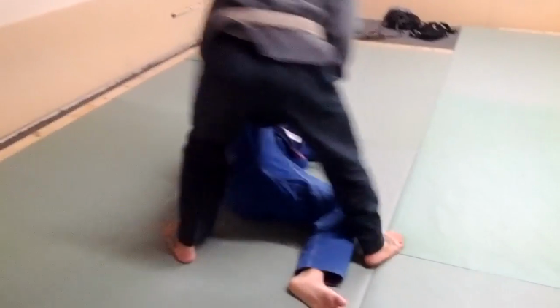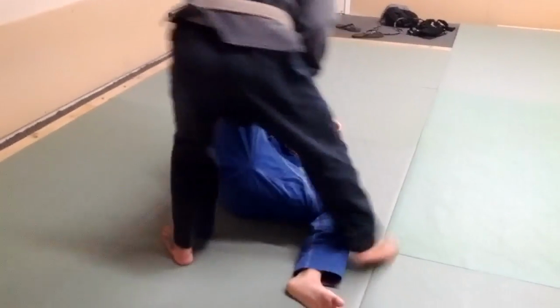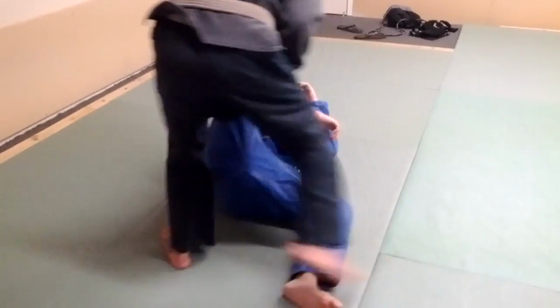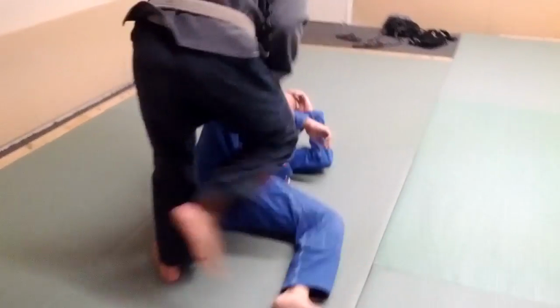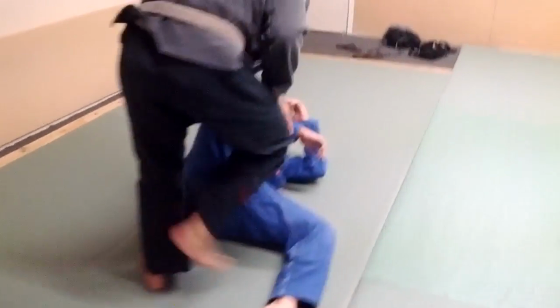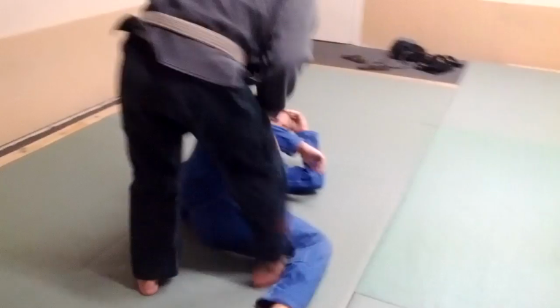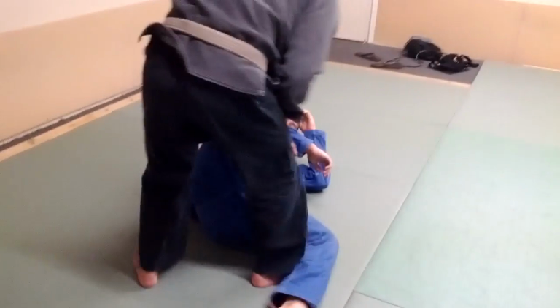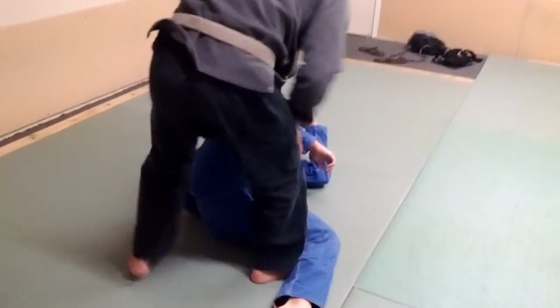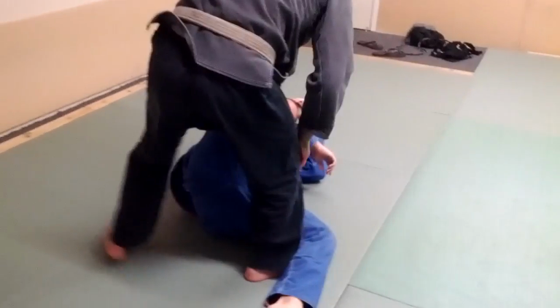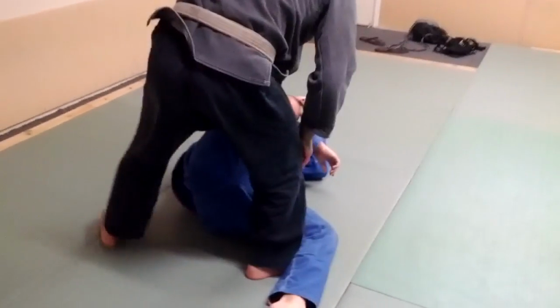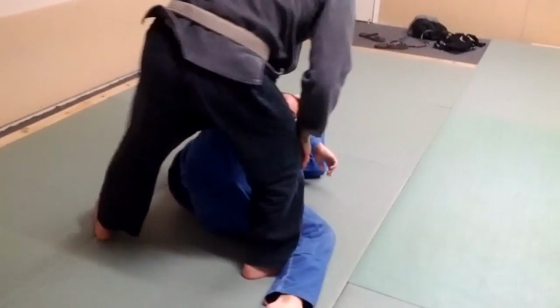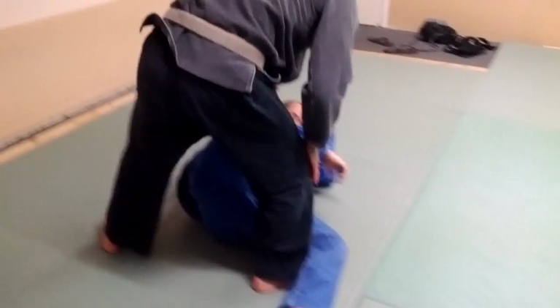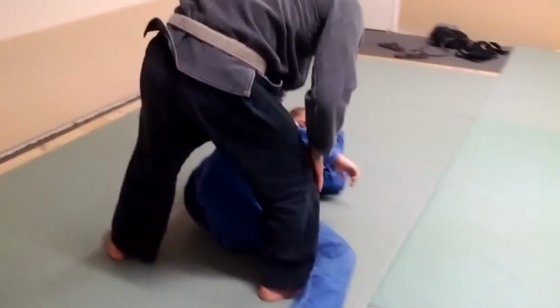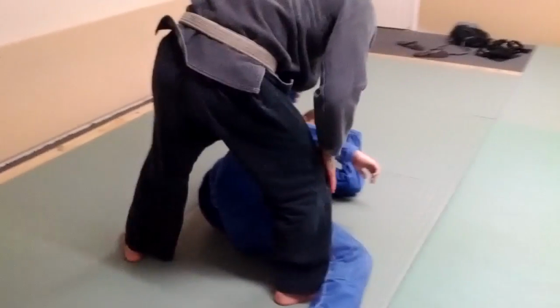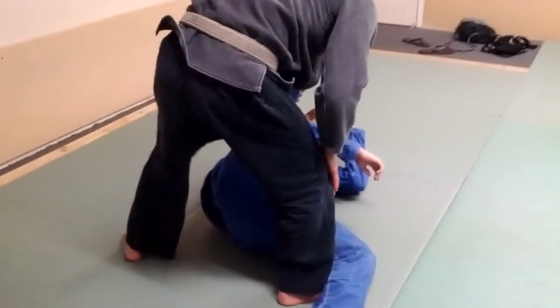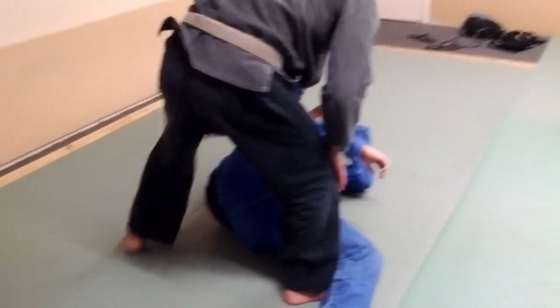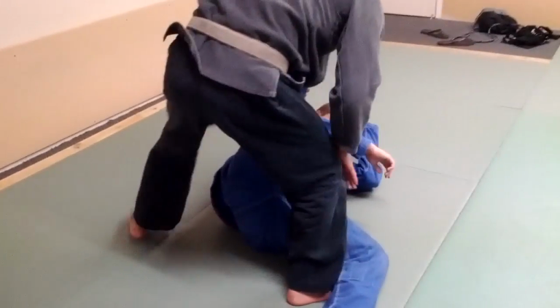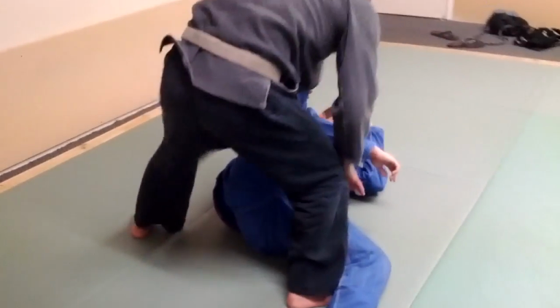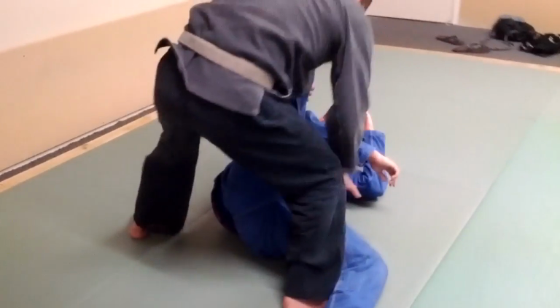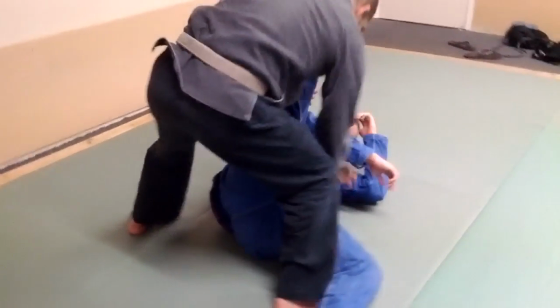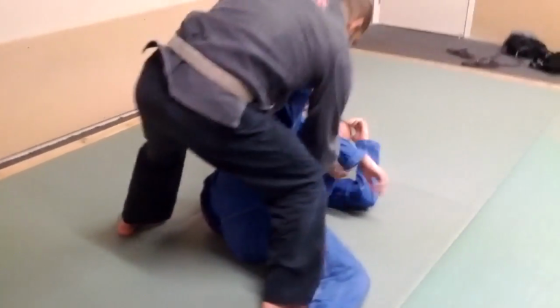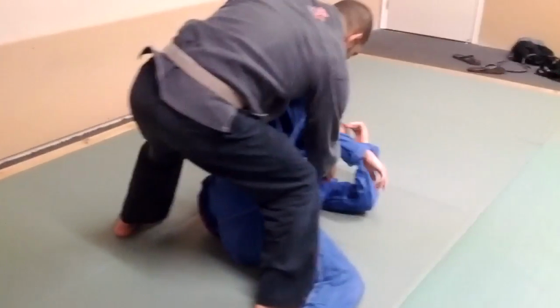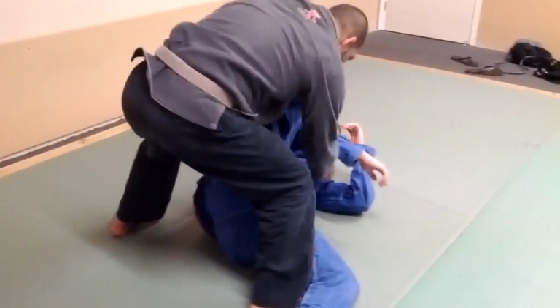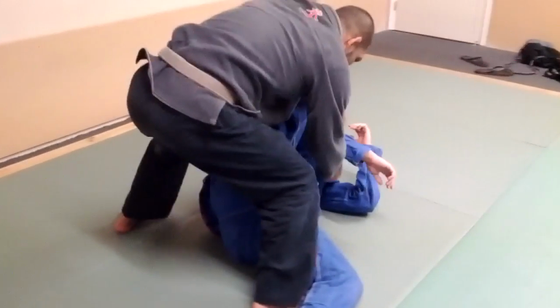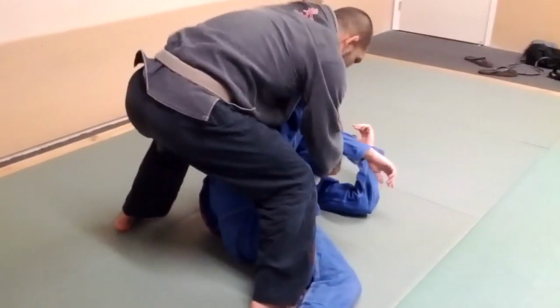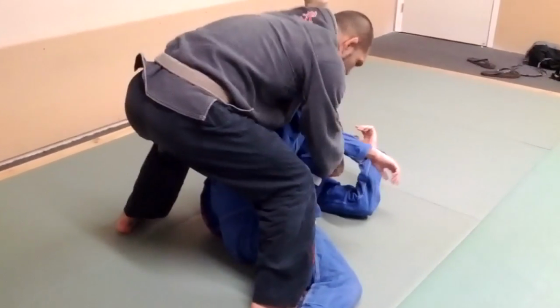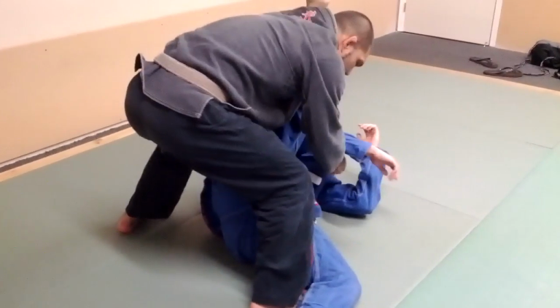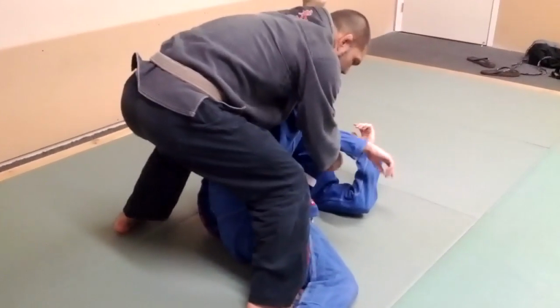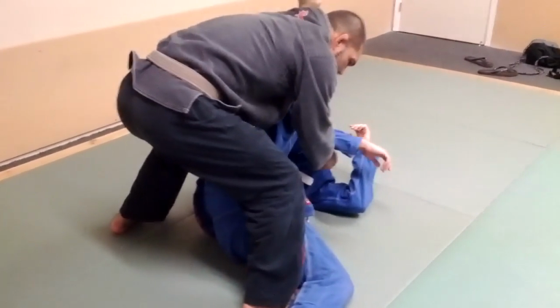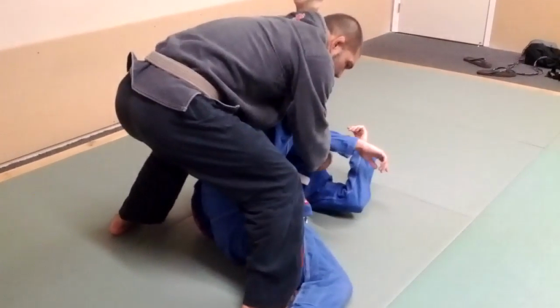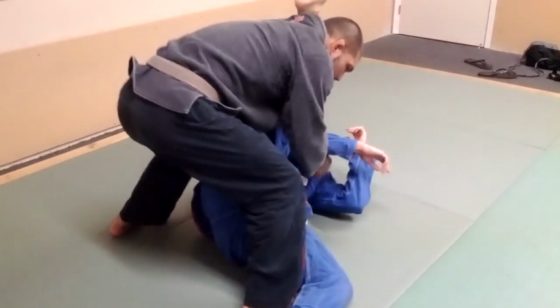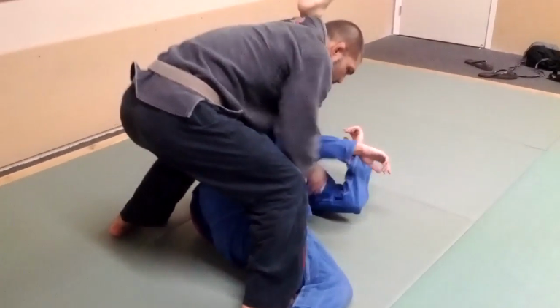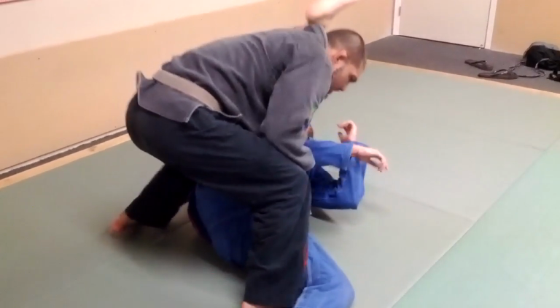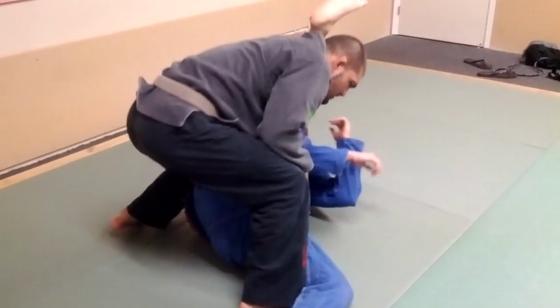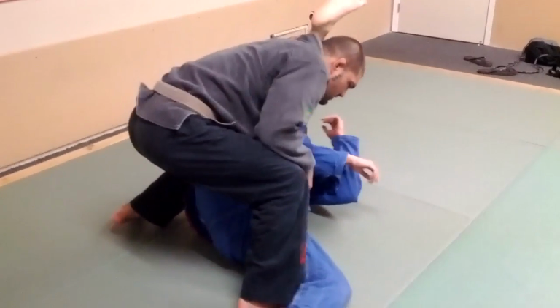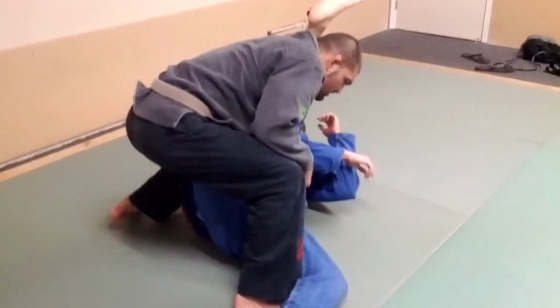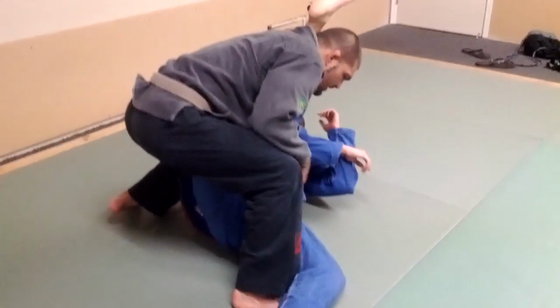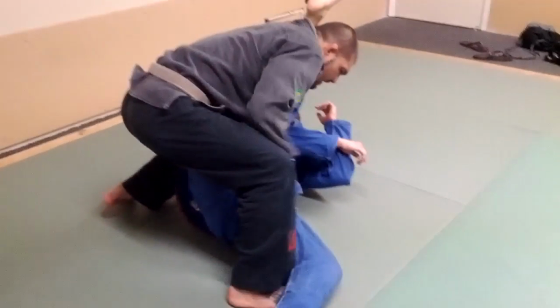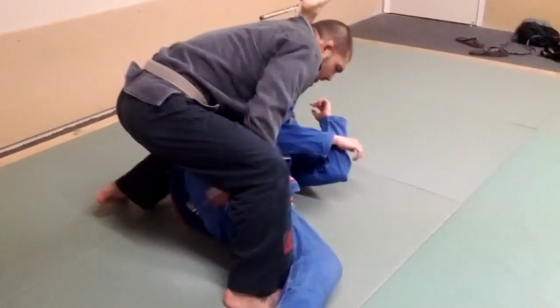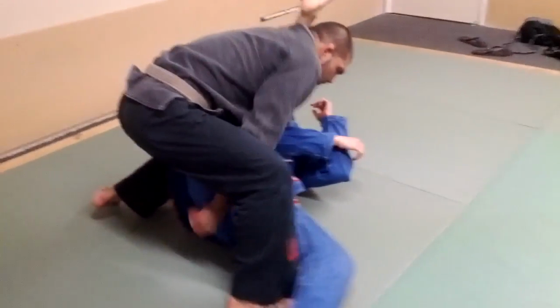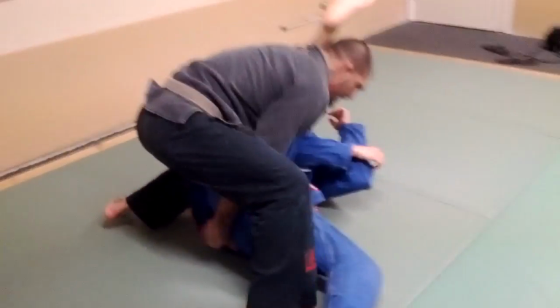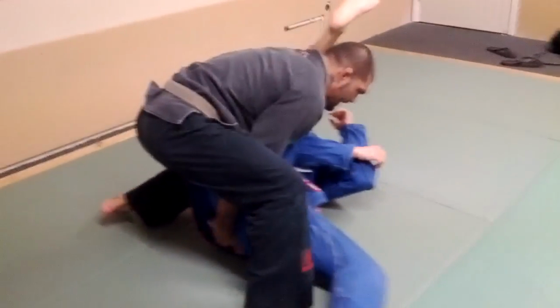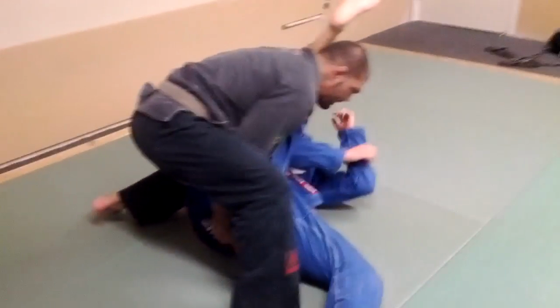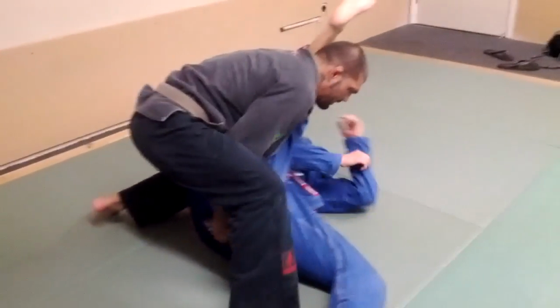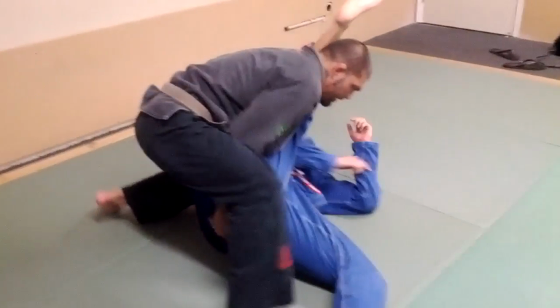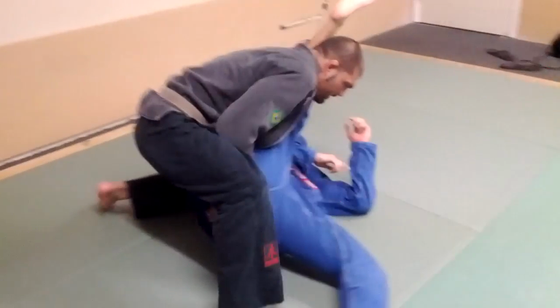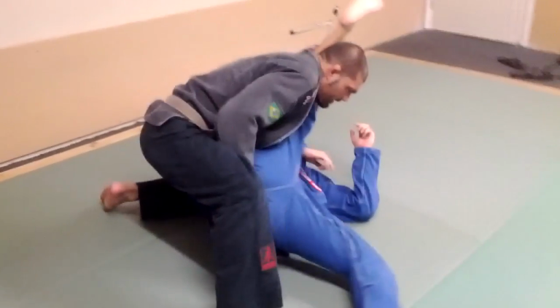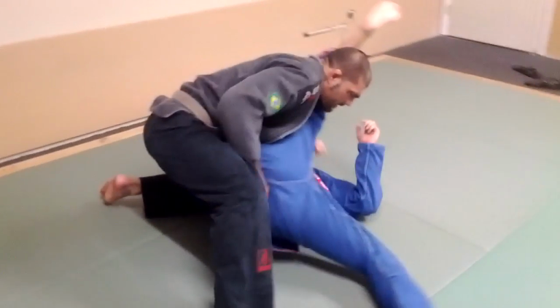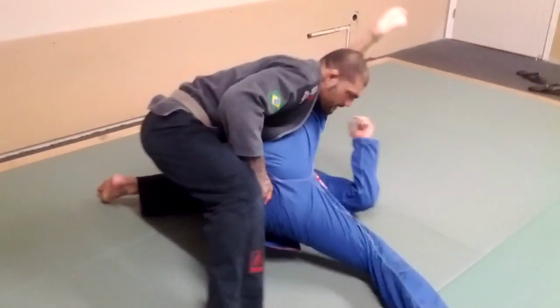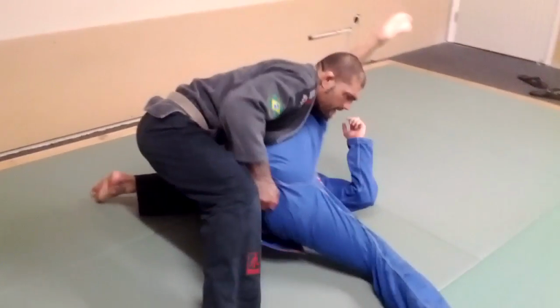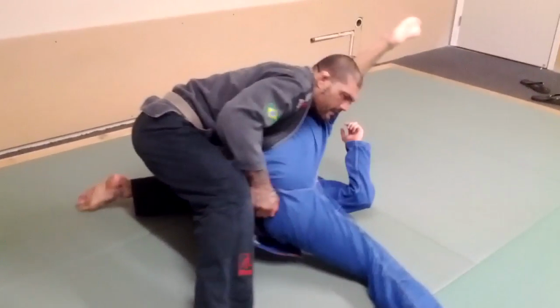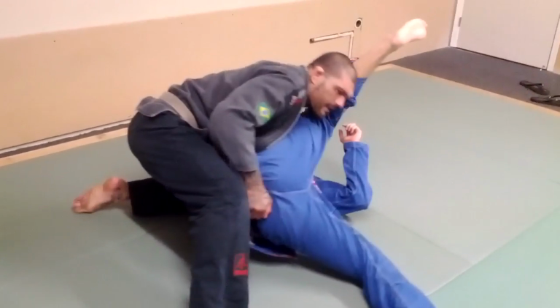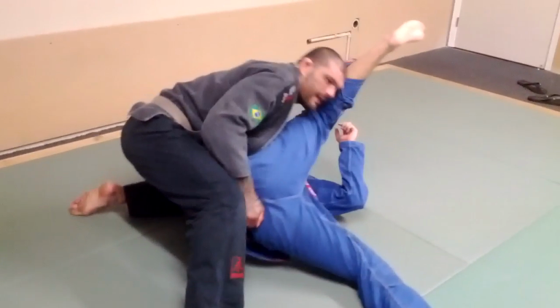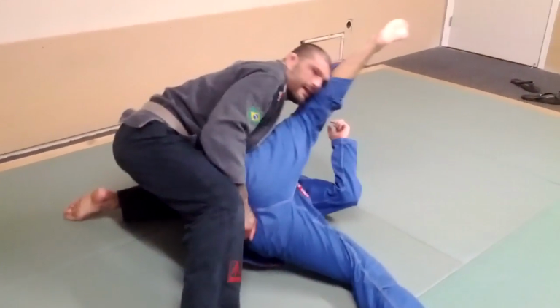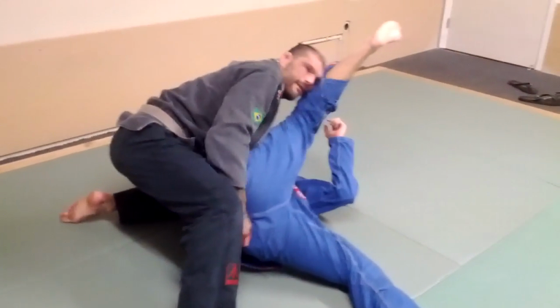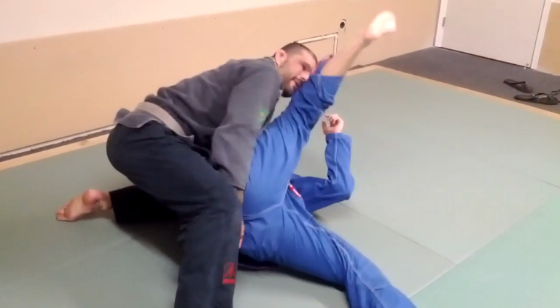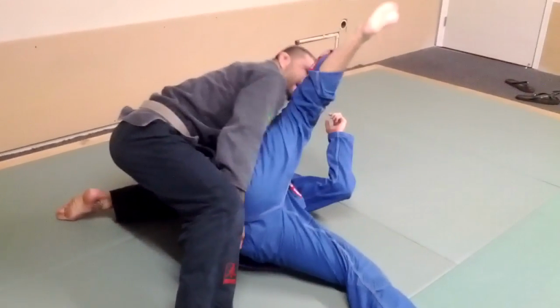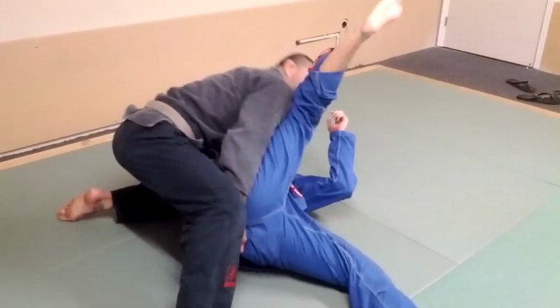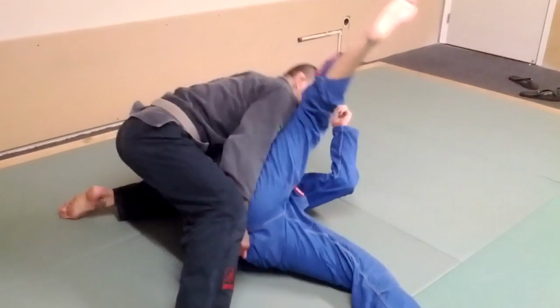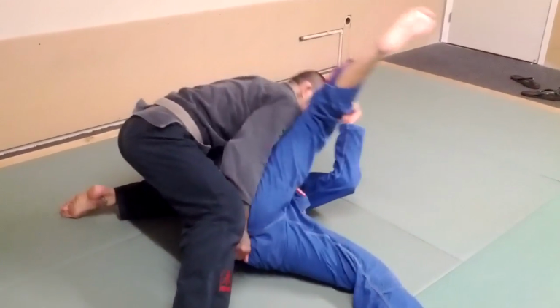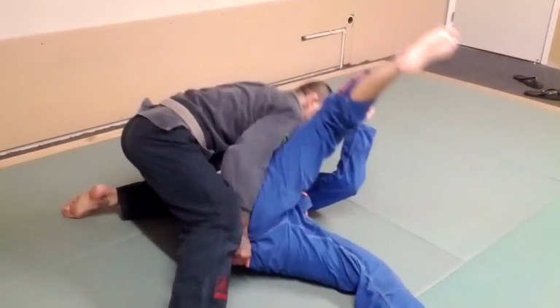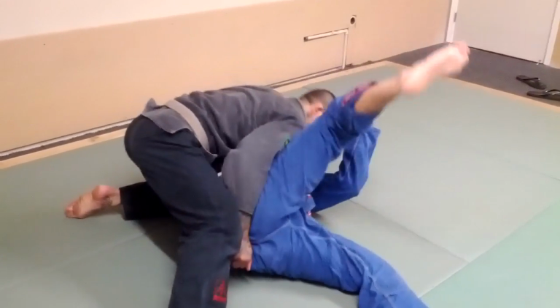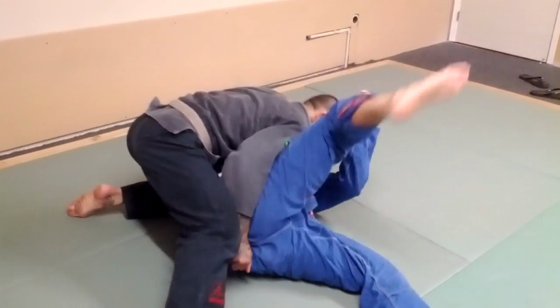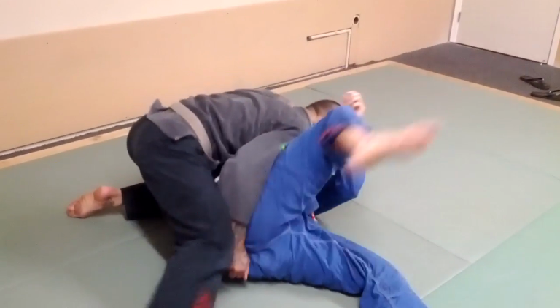Or I can come up and drive him over this way. If I step, I want to step behind his leg. I'll come up, I'll reach, I'll grab, and I'll pass him this way.